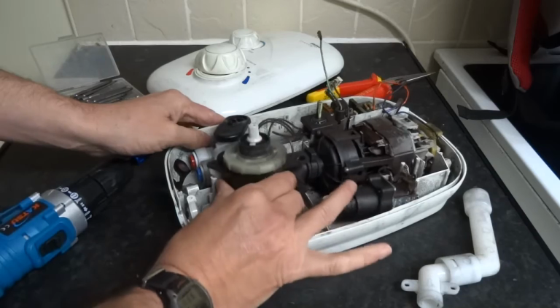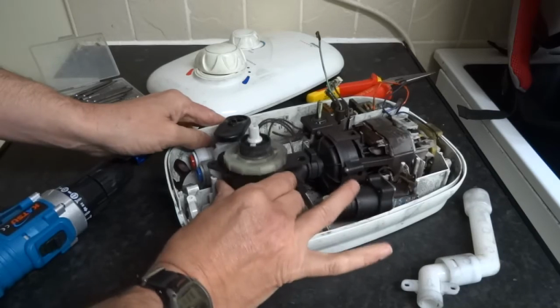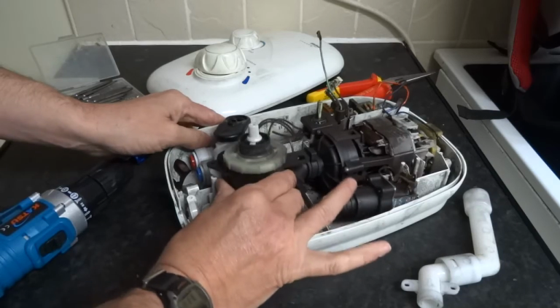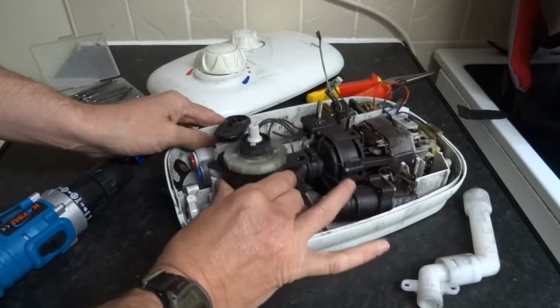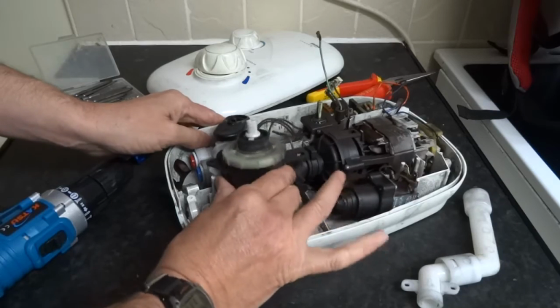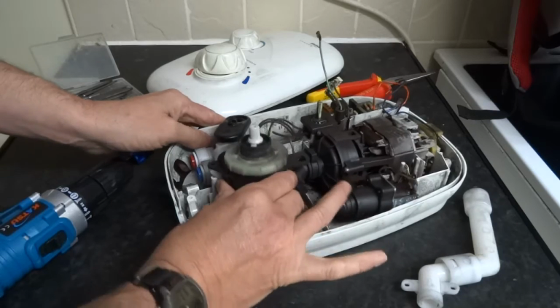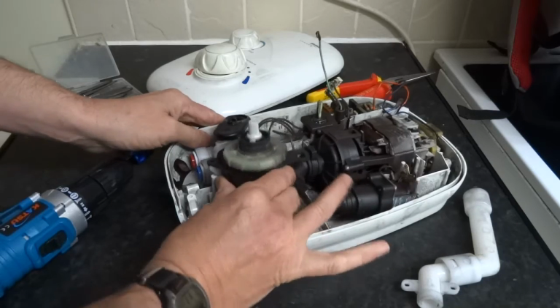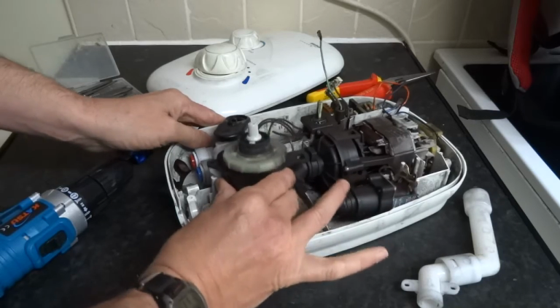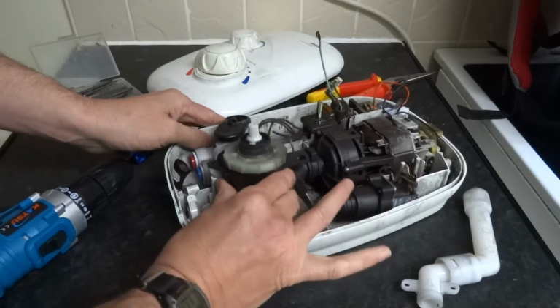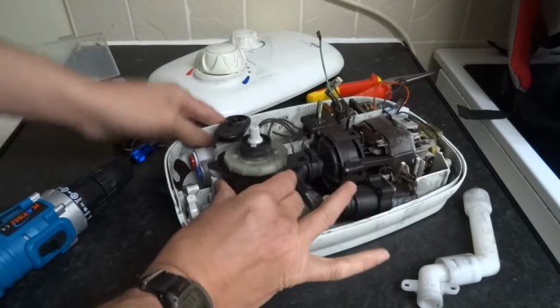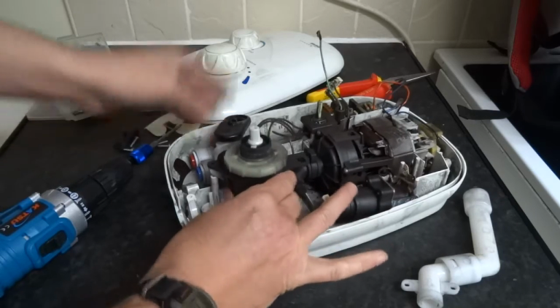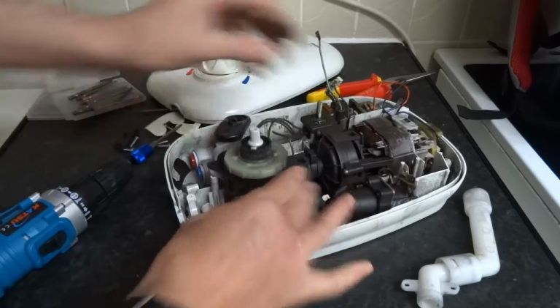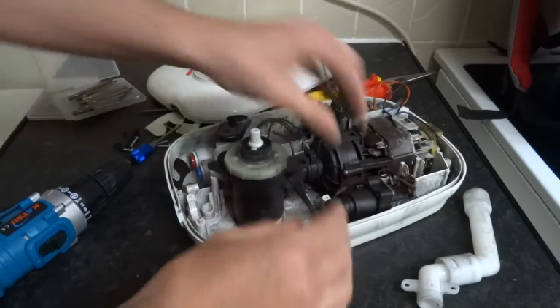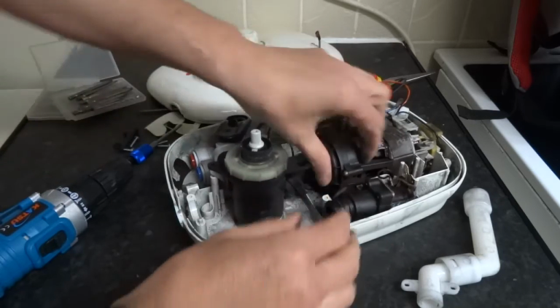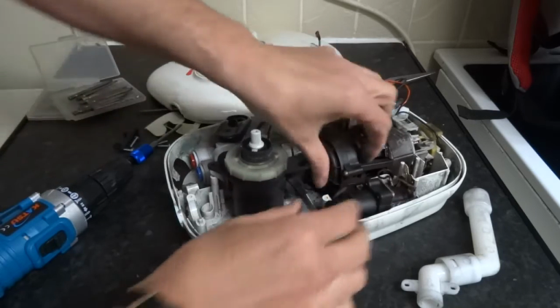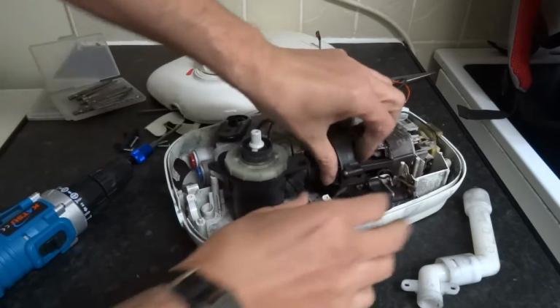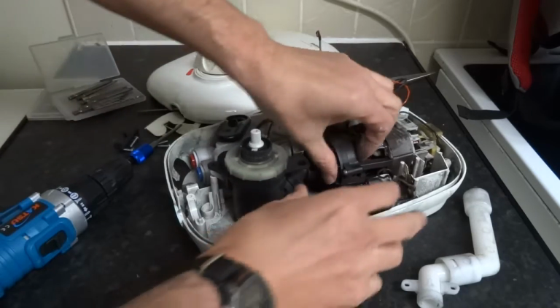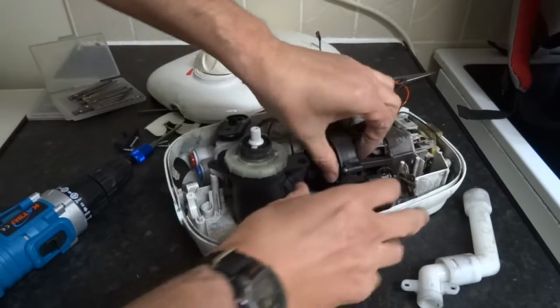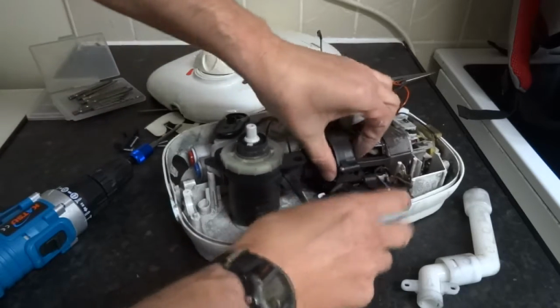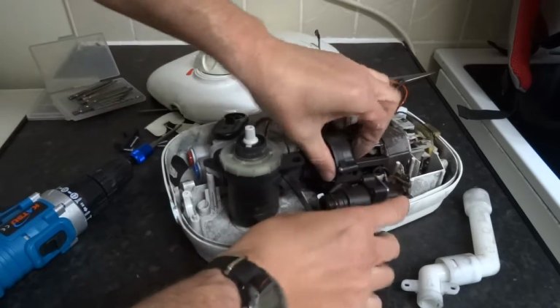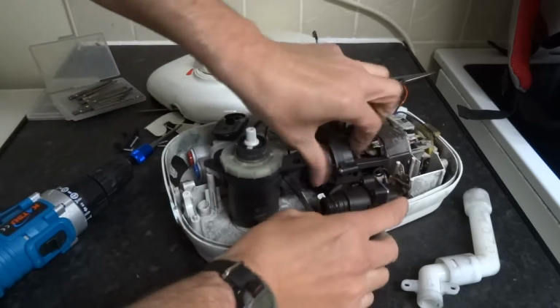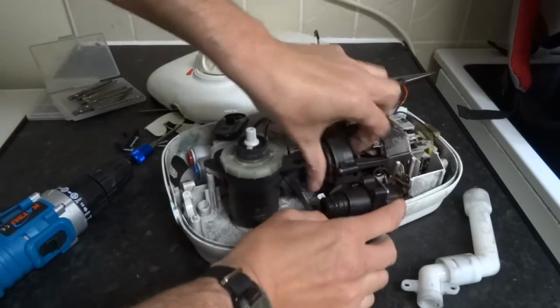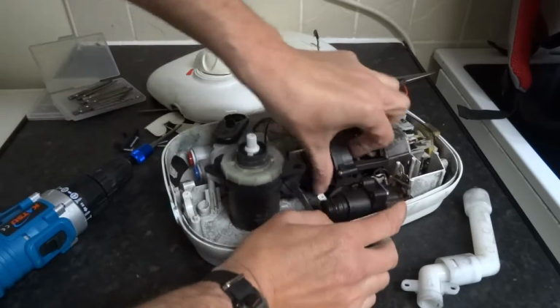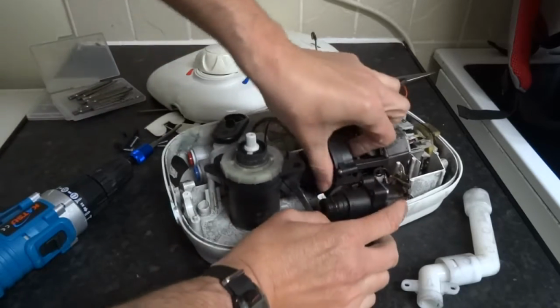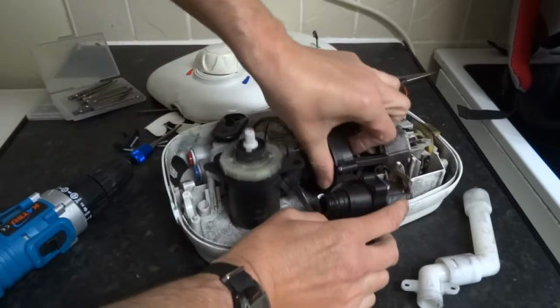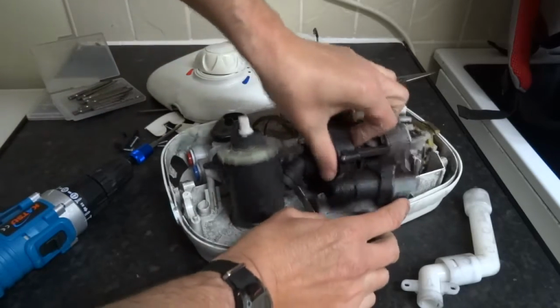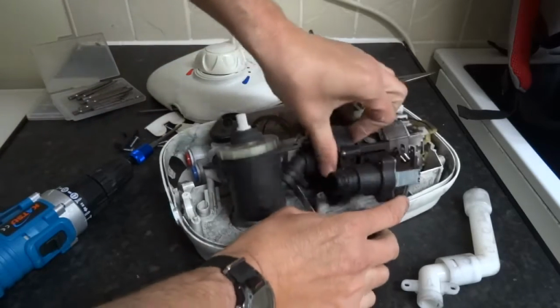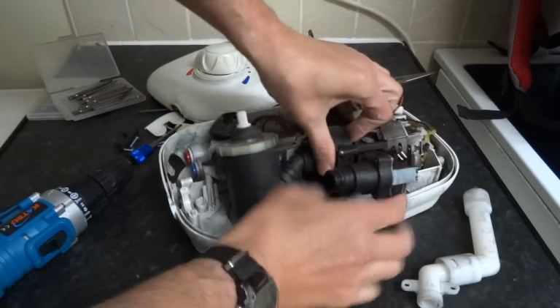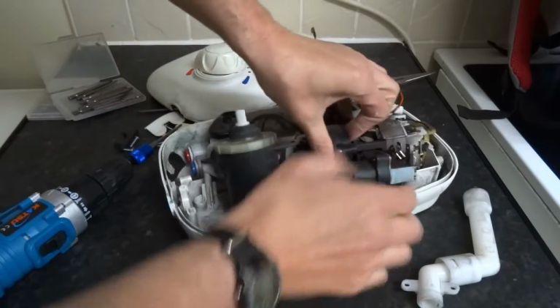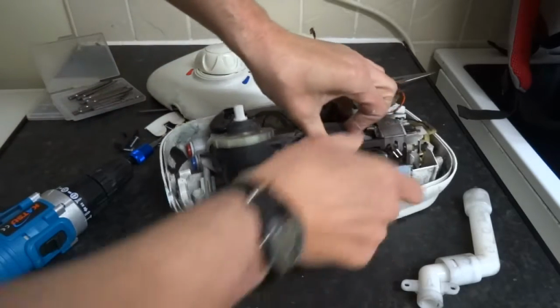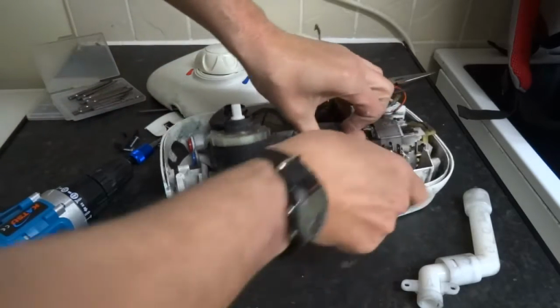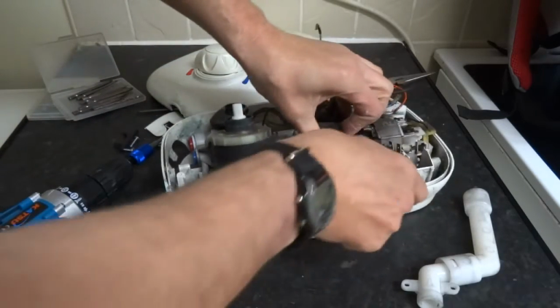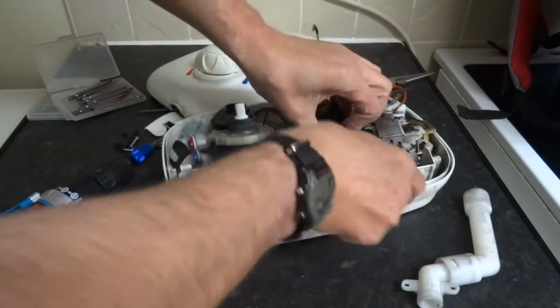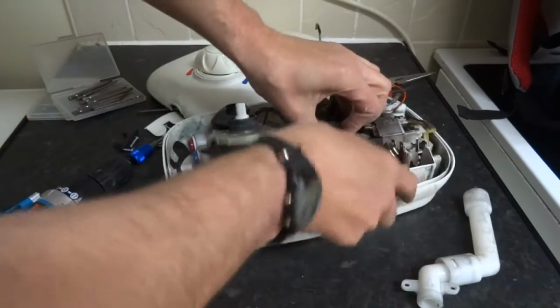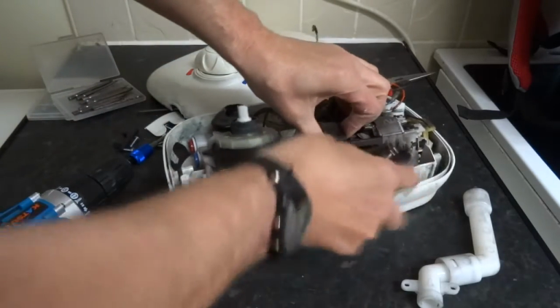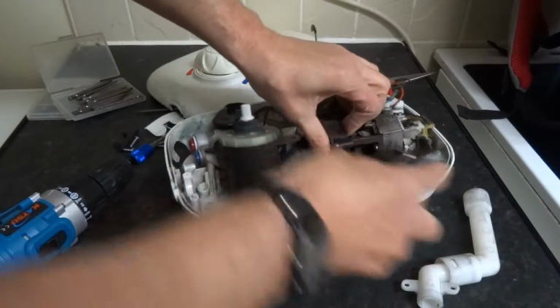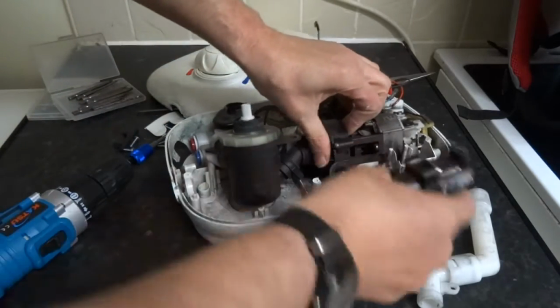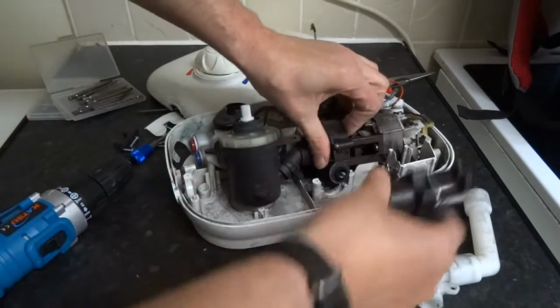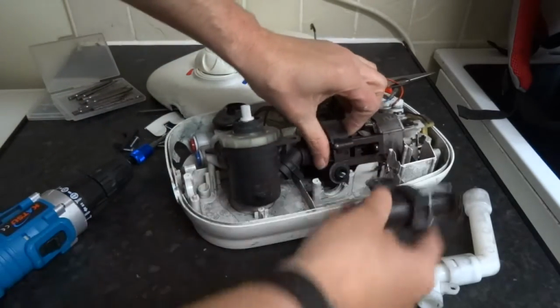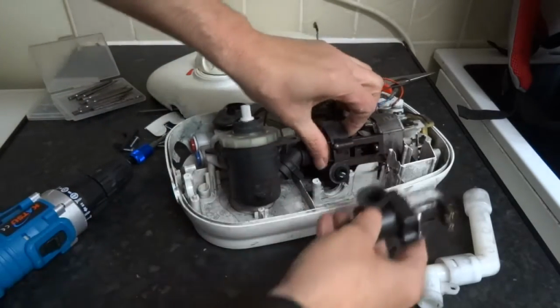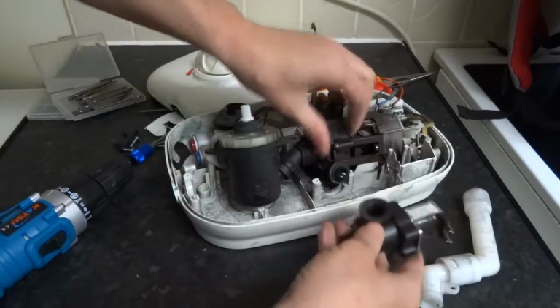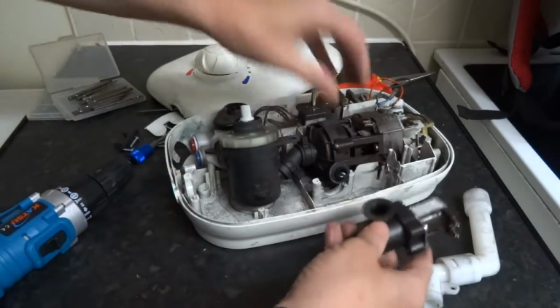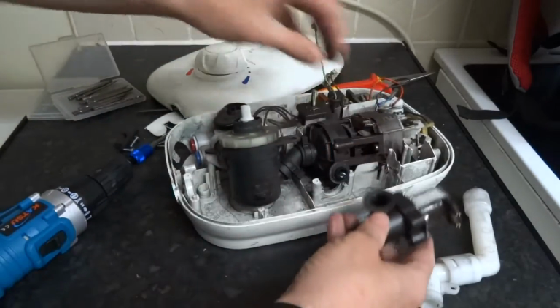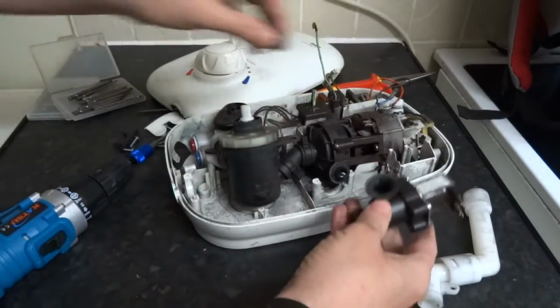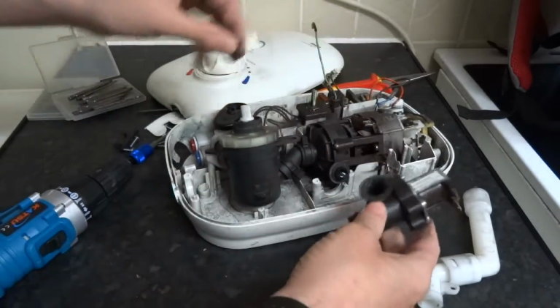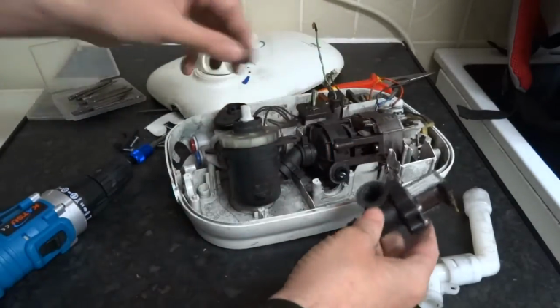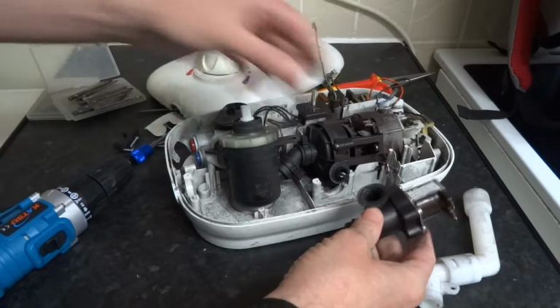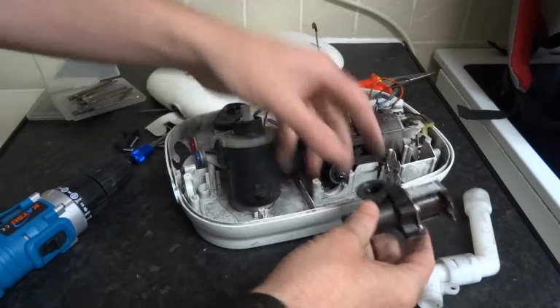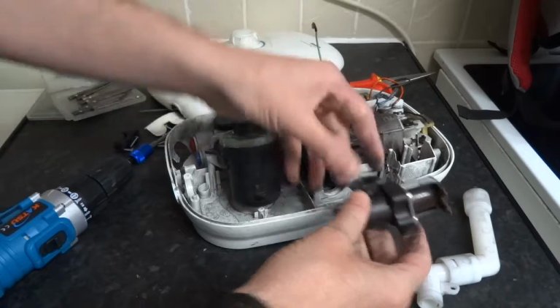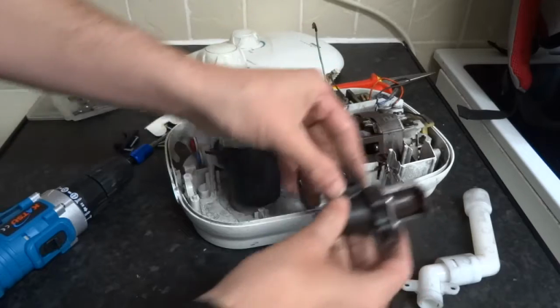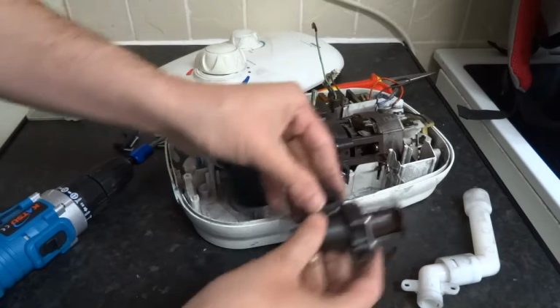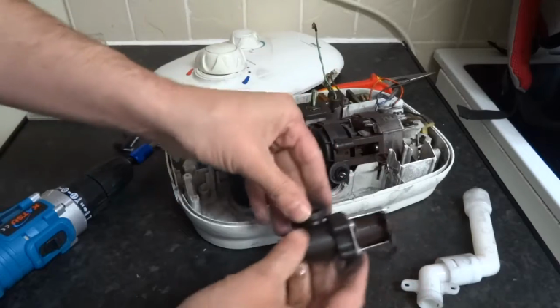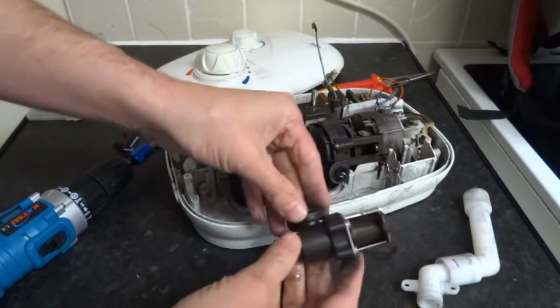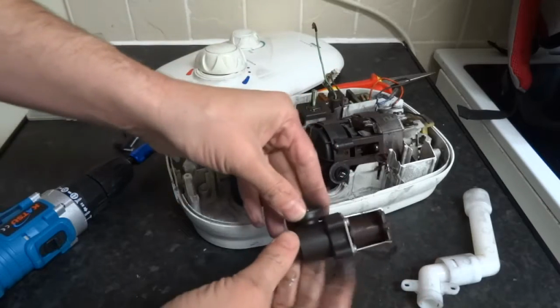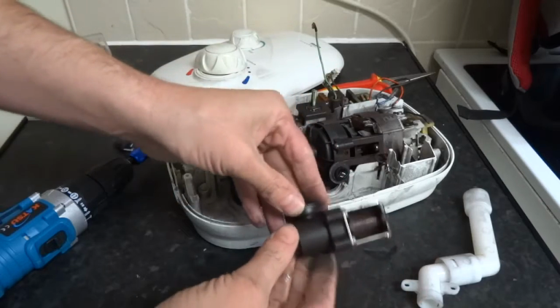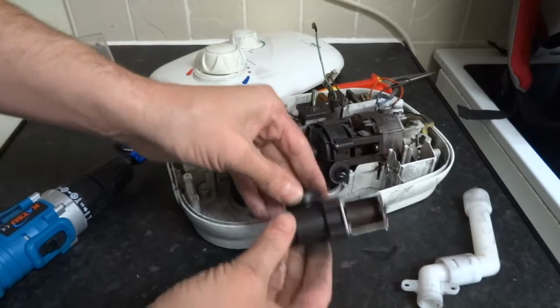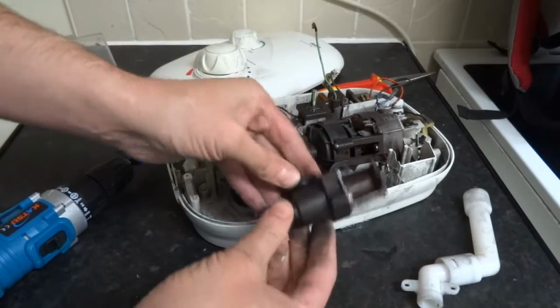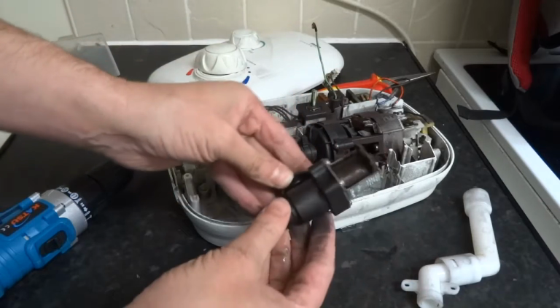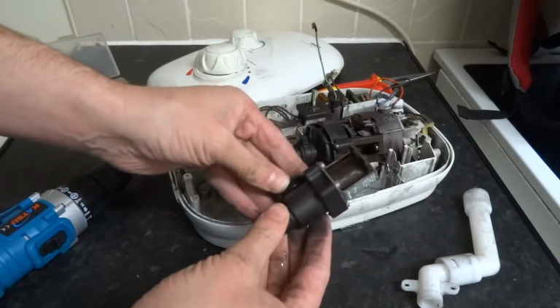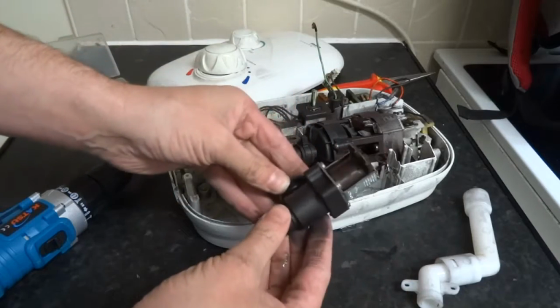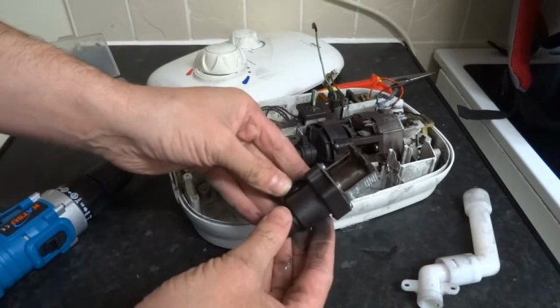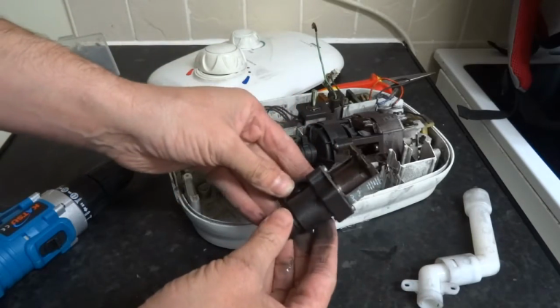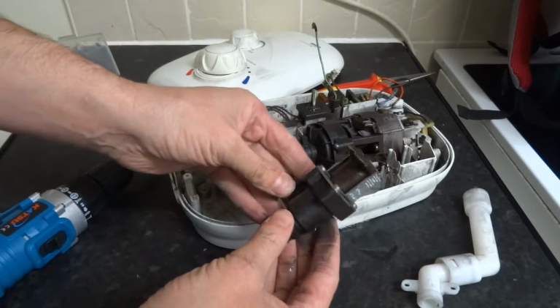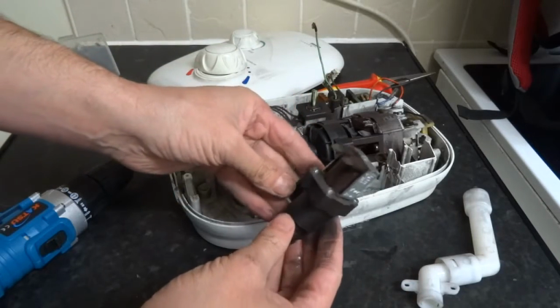So that's made it loose enough so you can get that out. It's a pretty easy job then, changing that out.